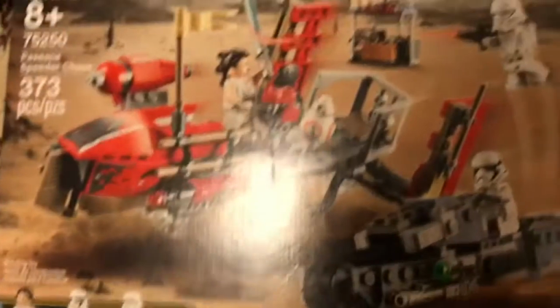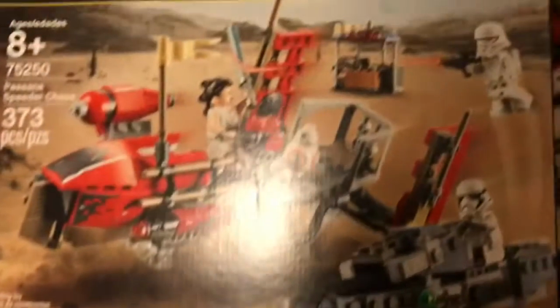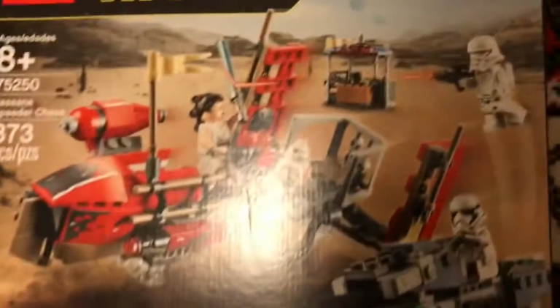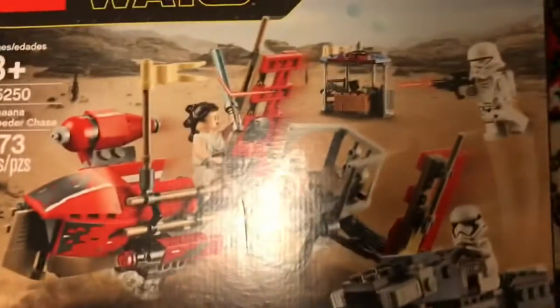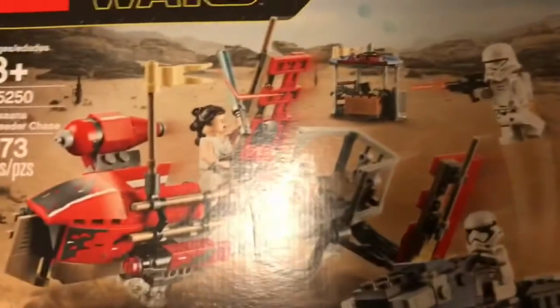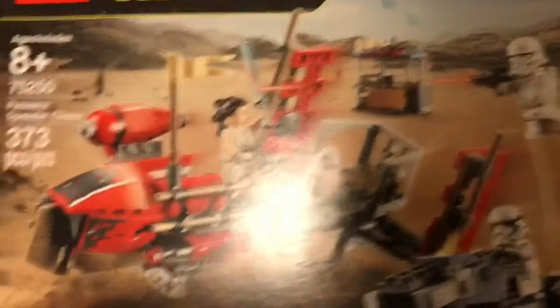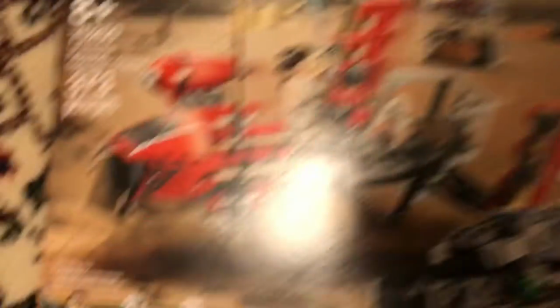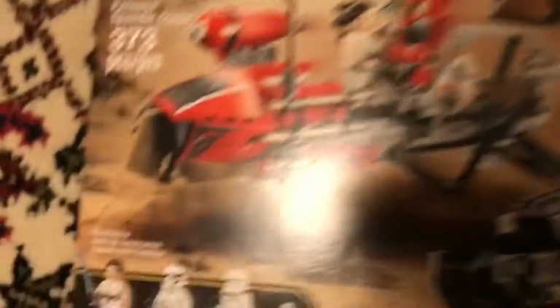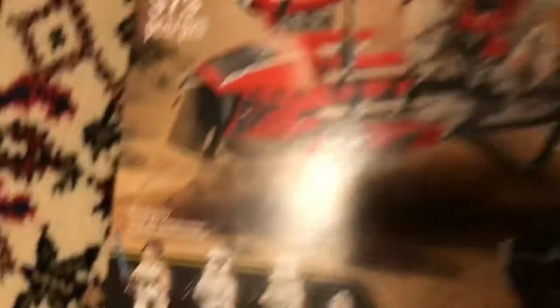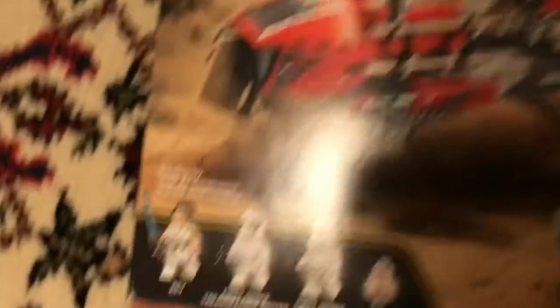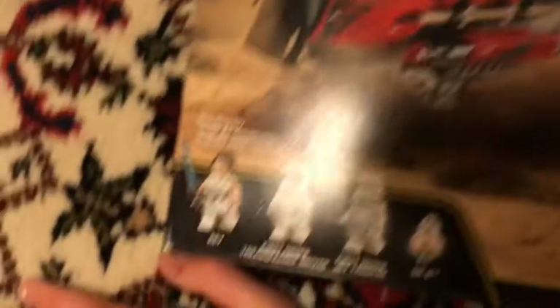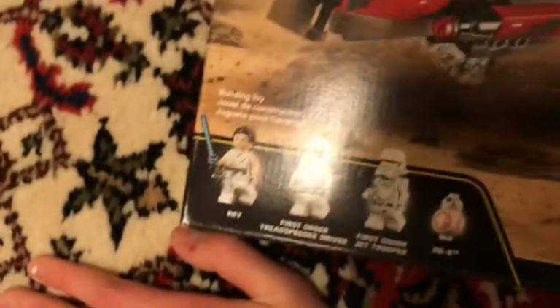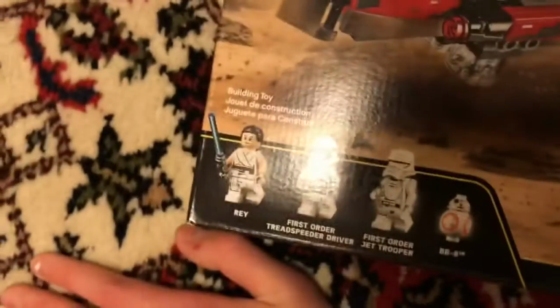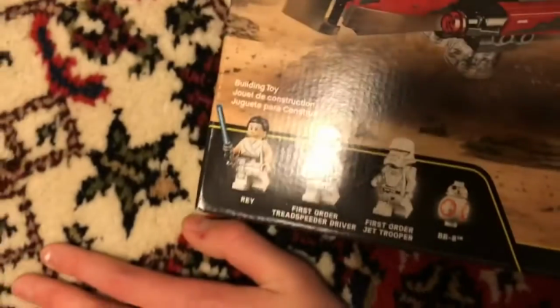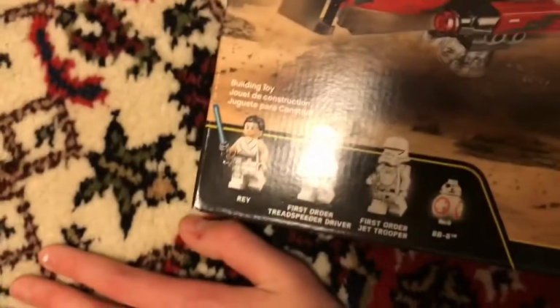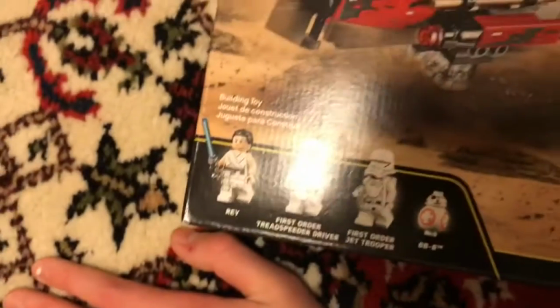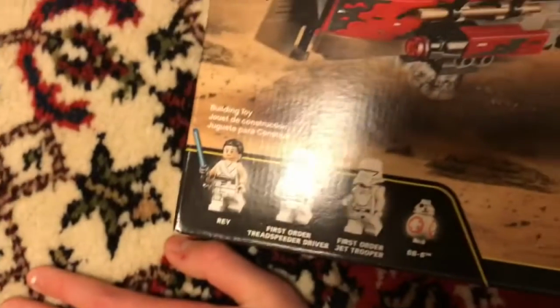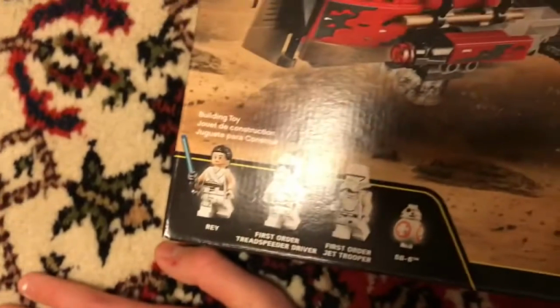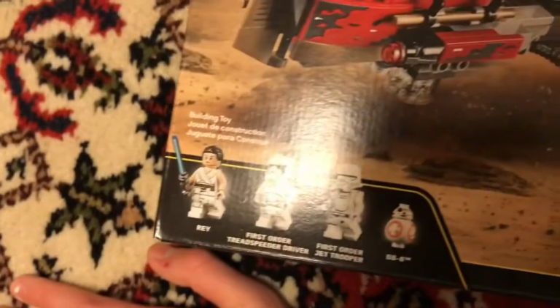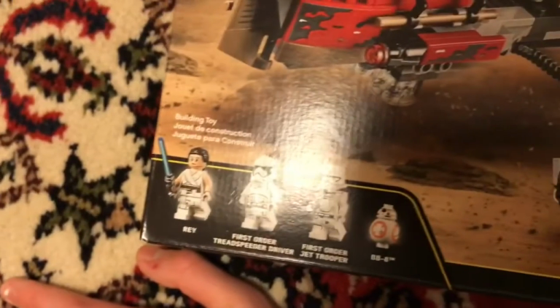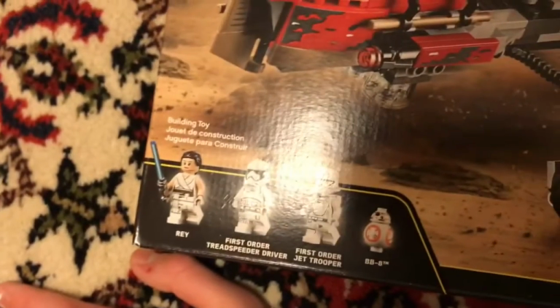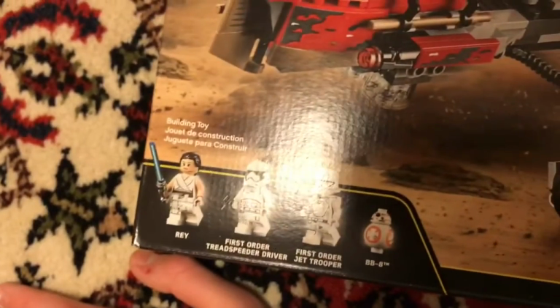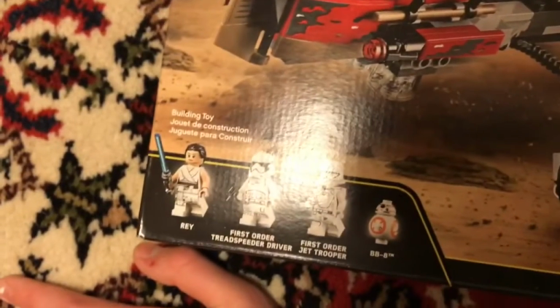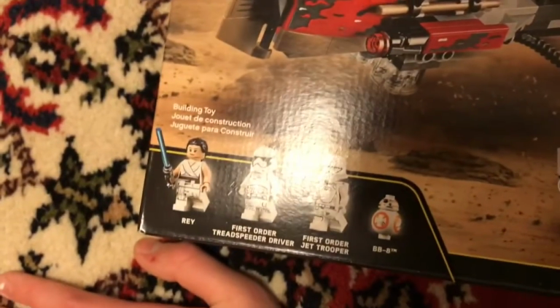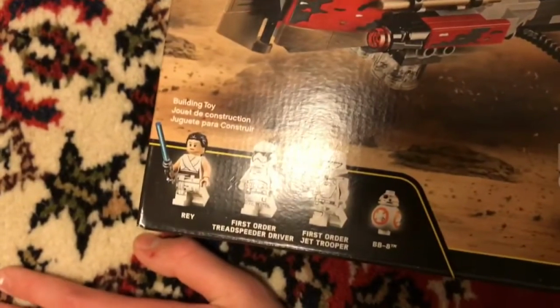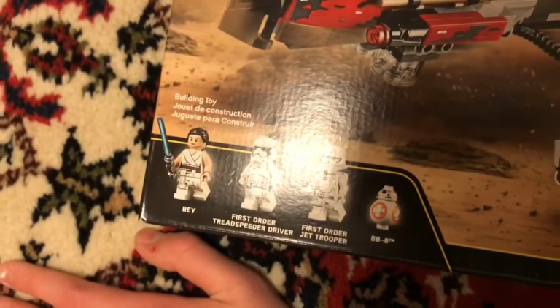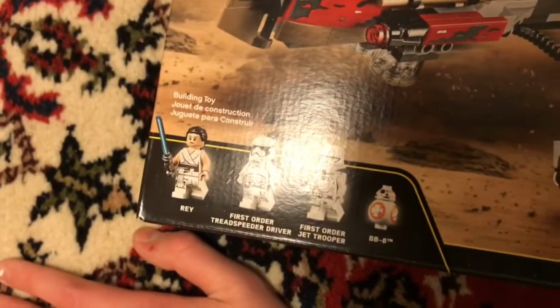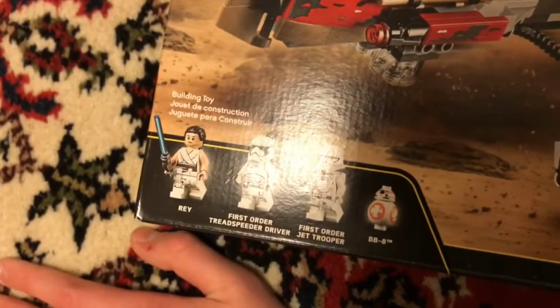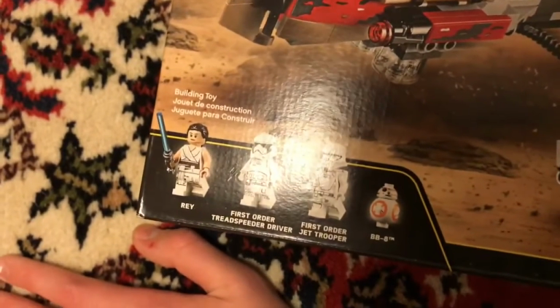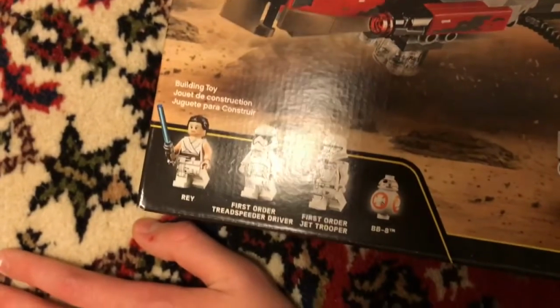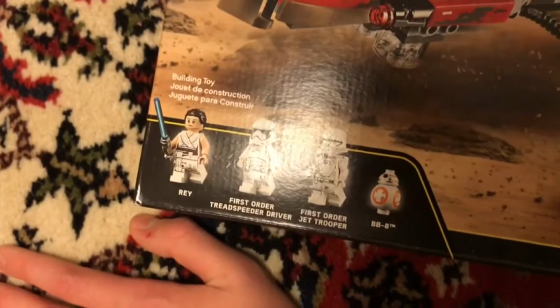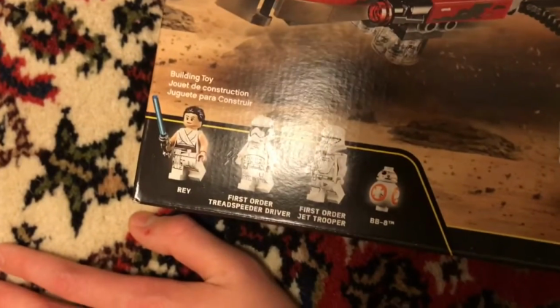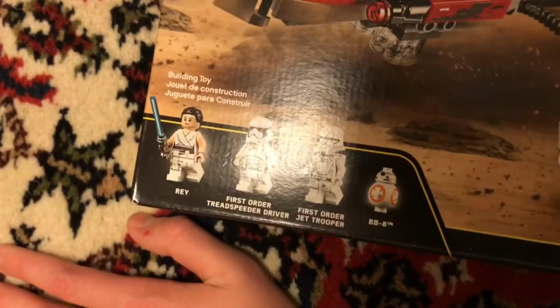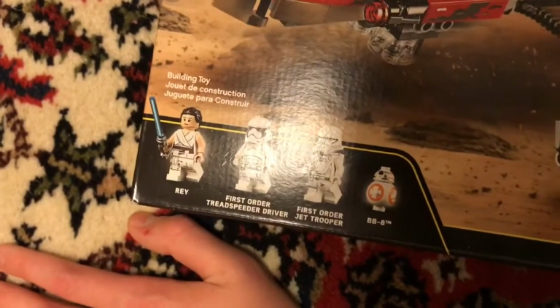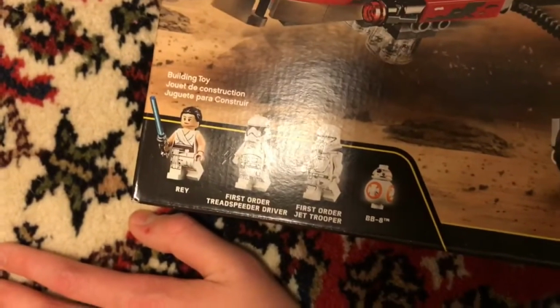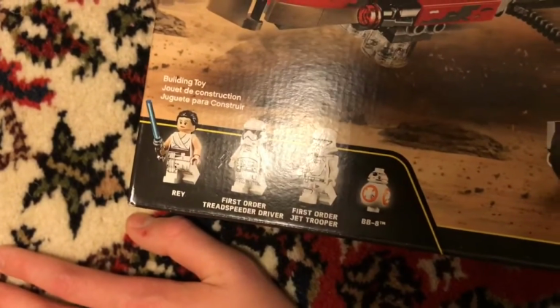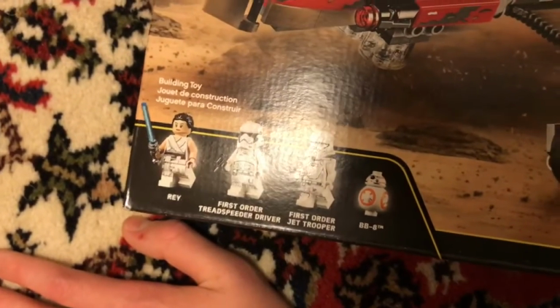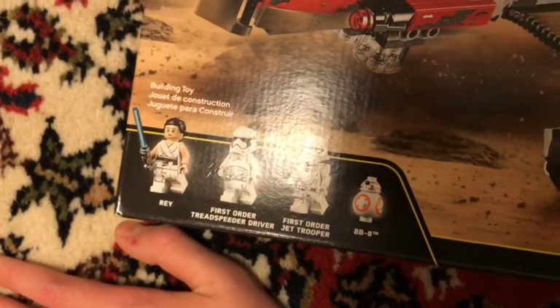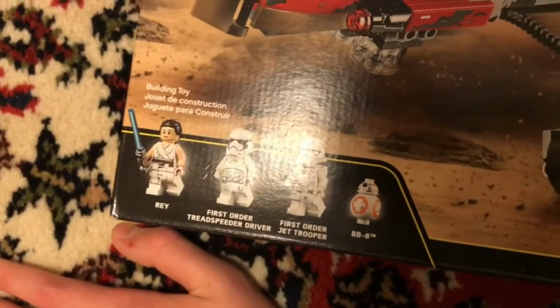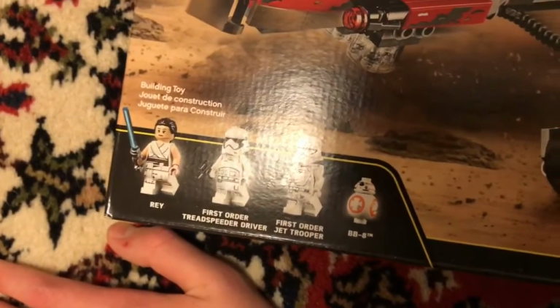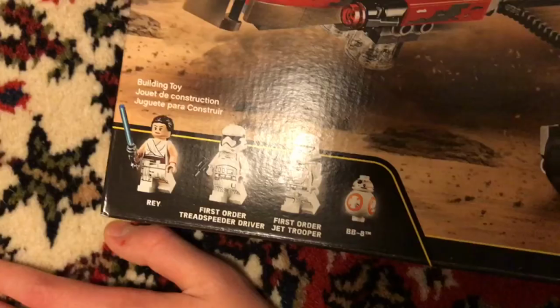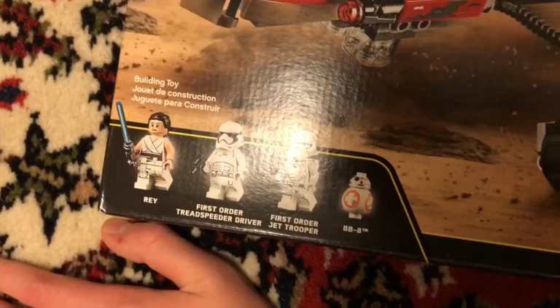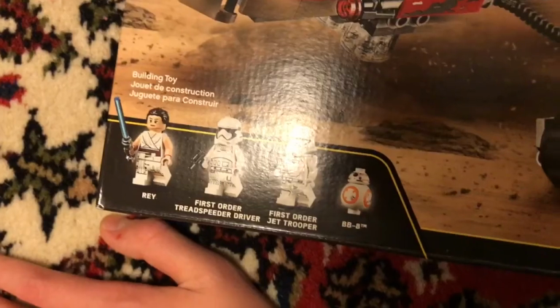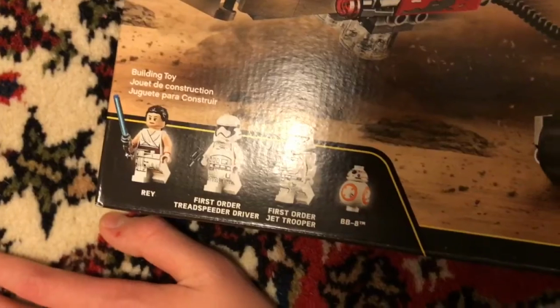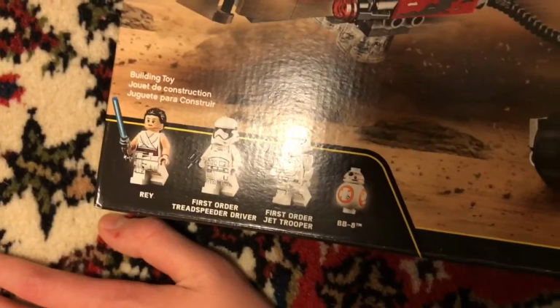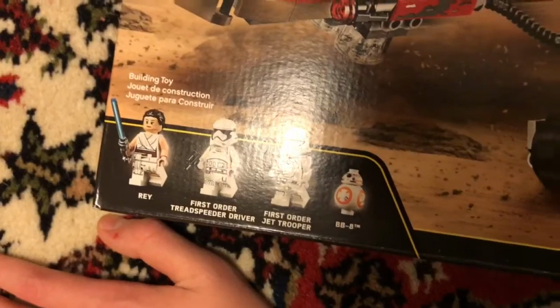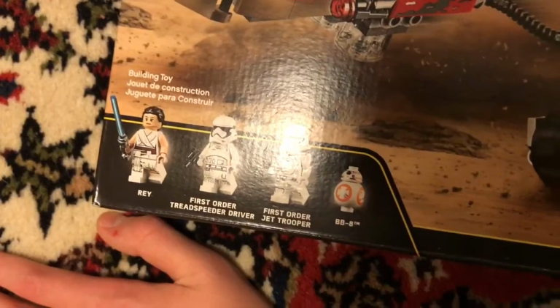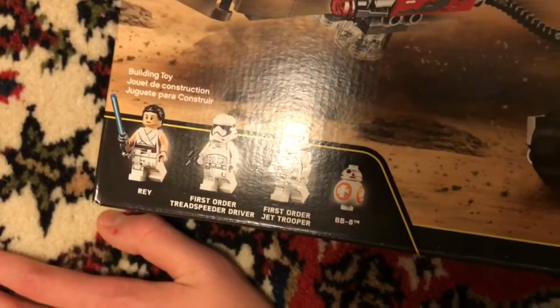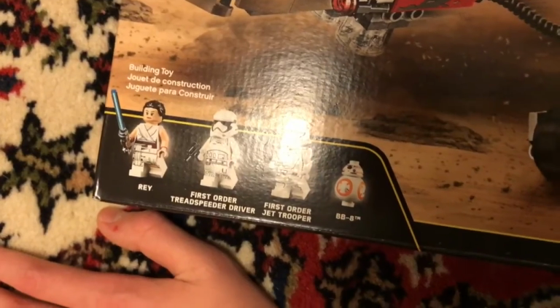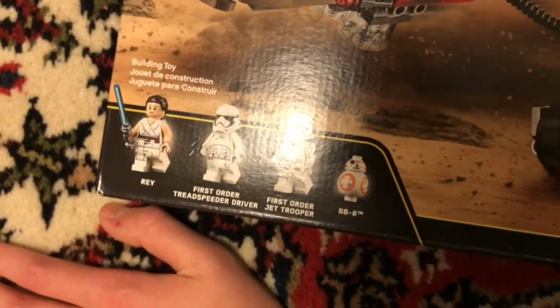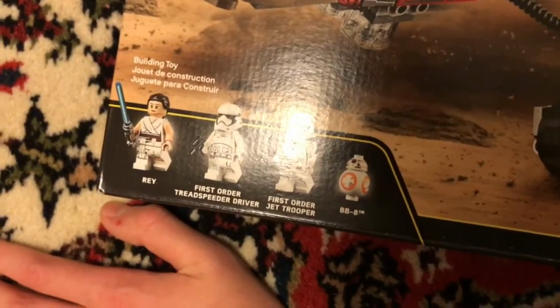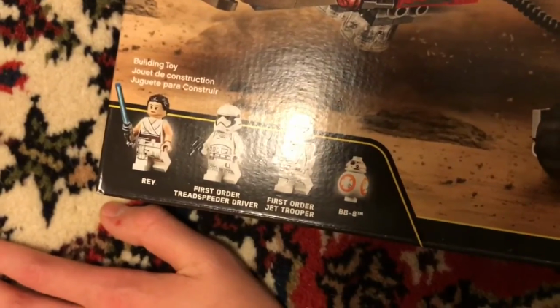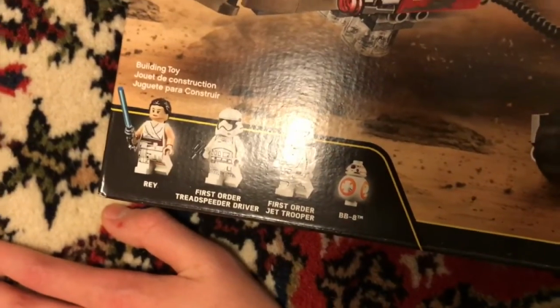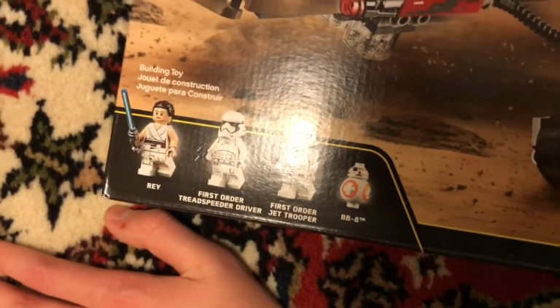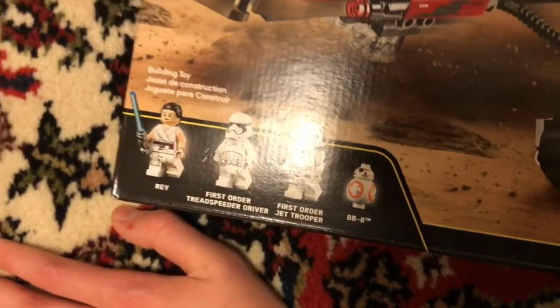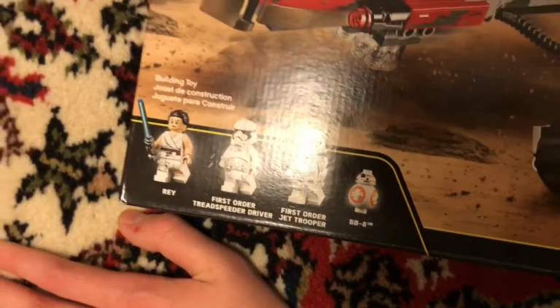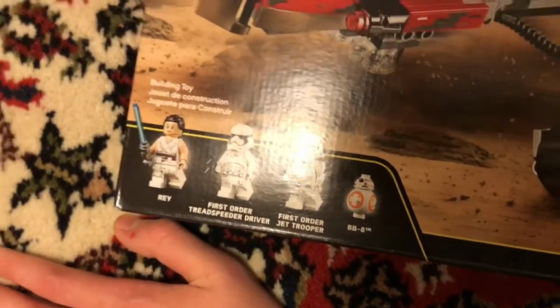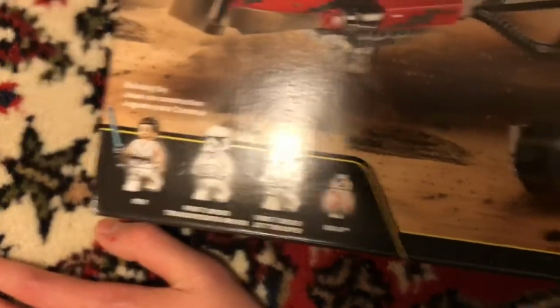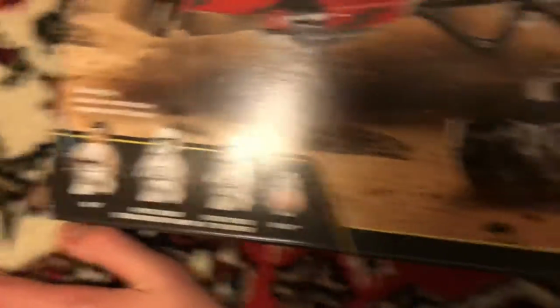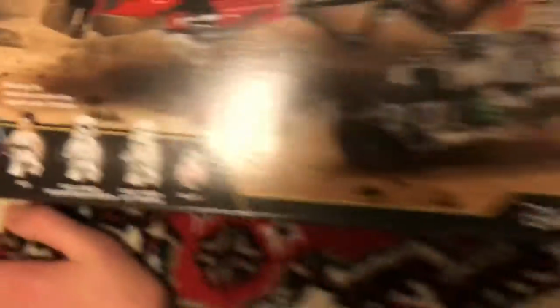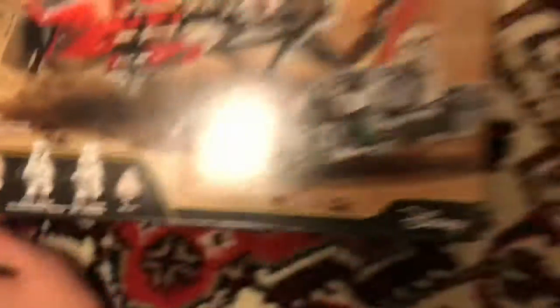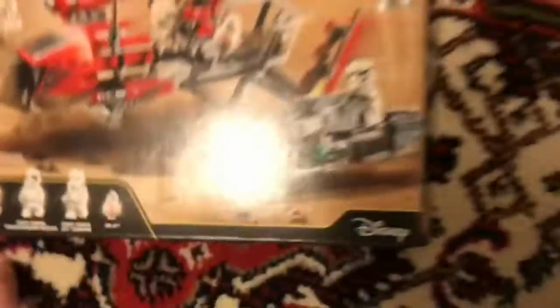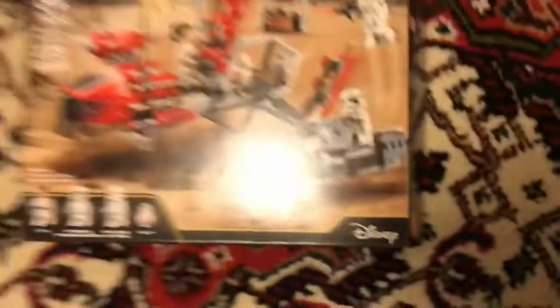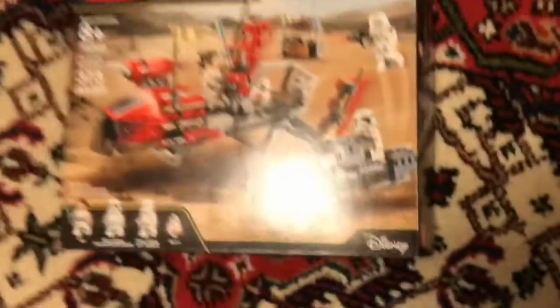It comes with Rey, BB-8, First Order Tread Speeder Driver, and First Order Jet Trooper.